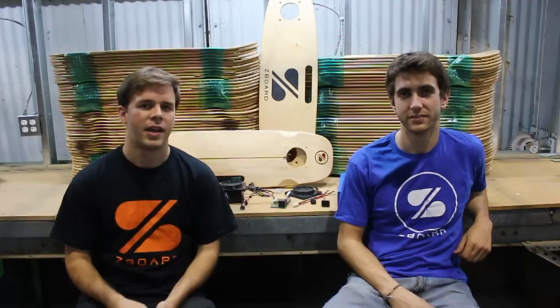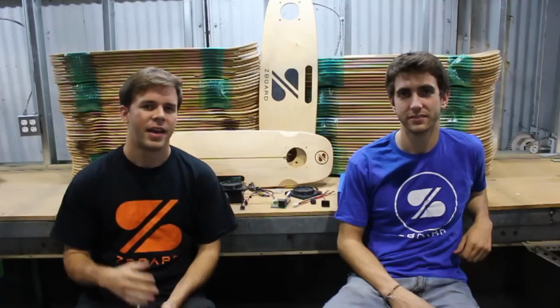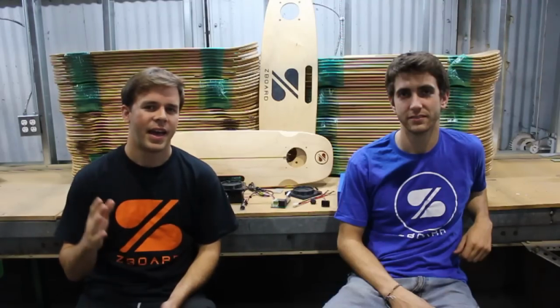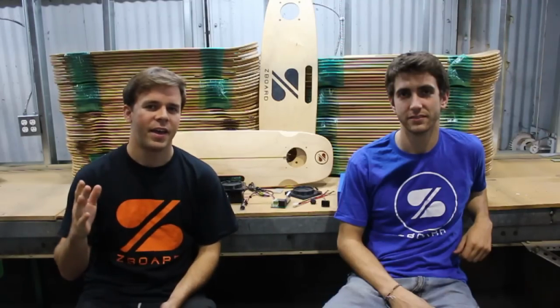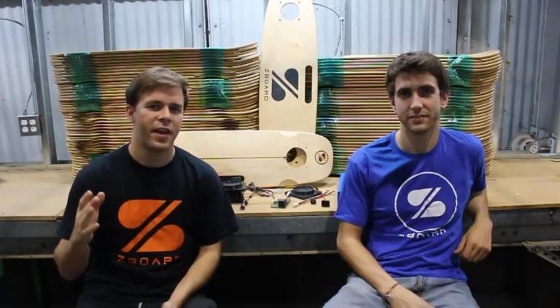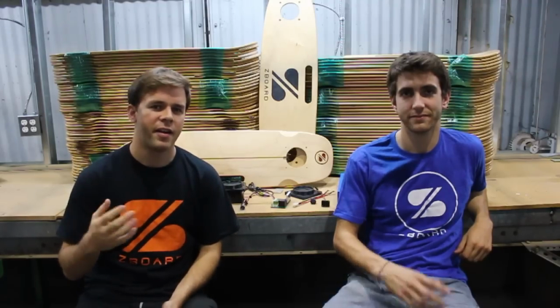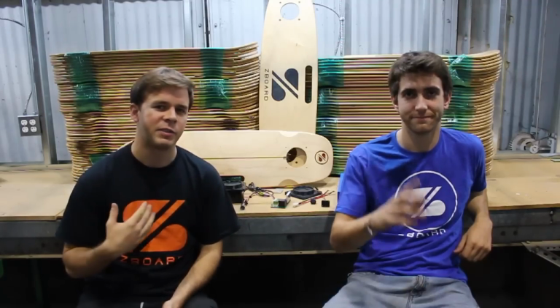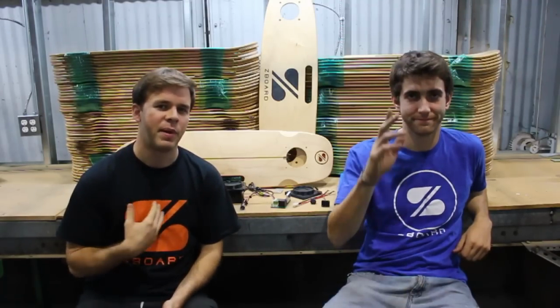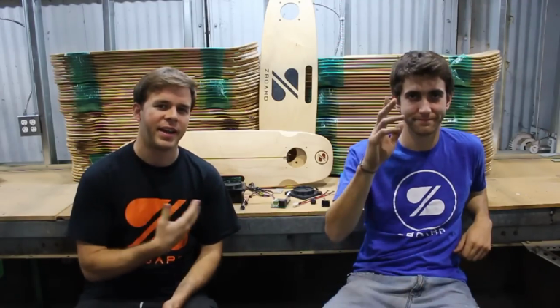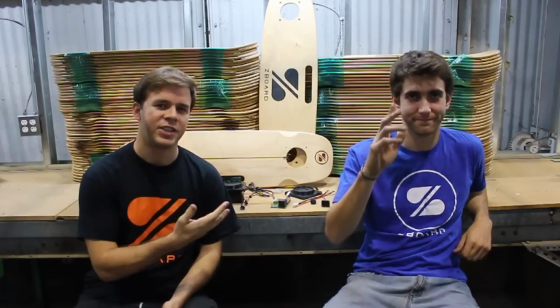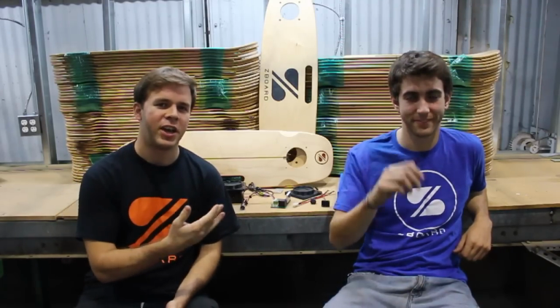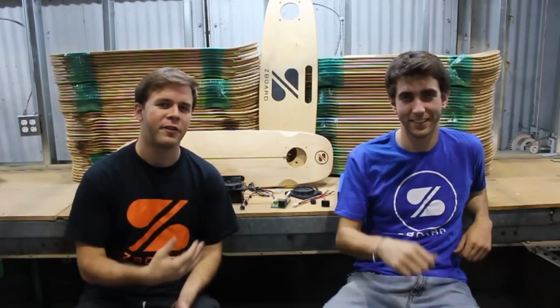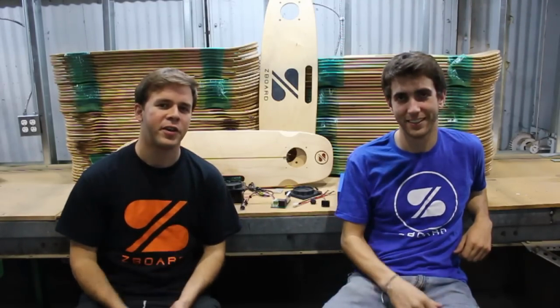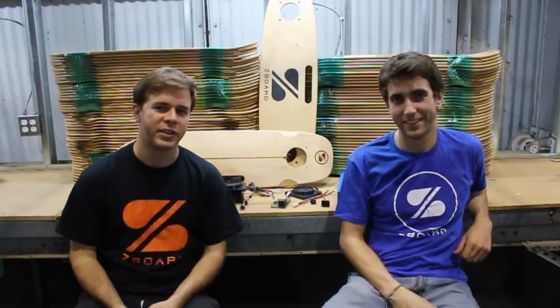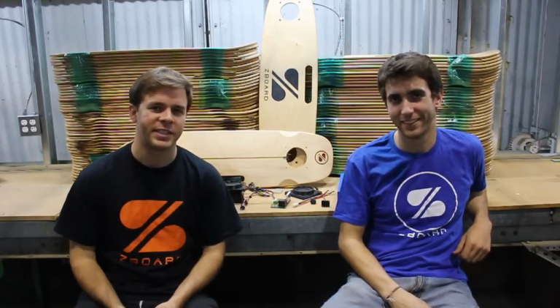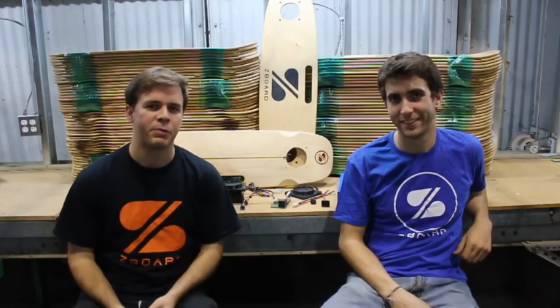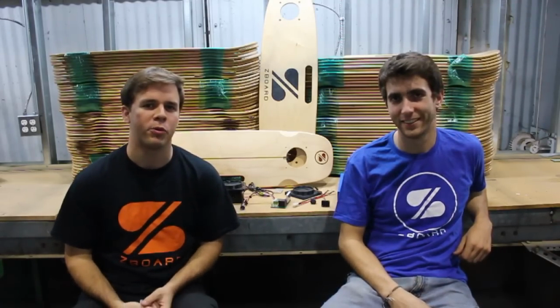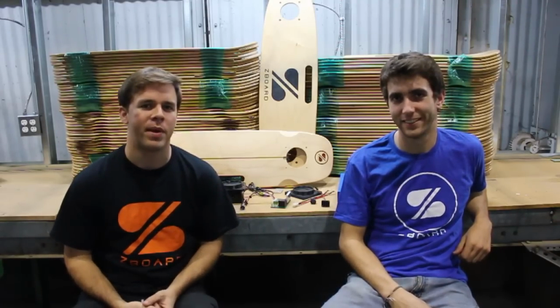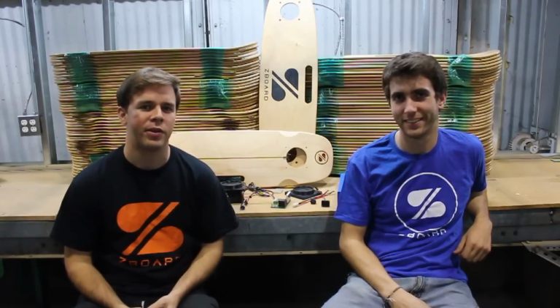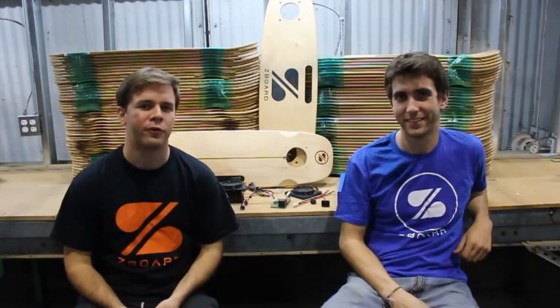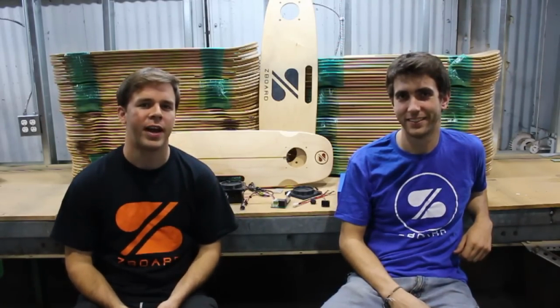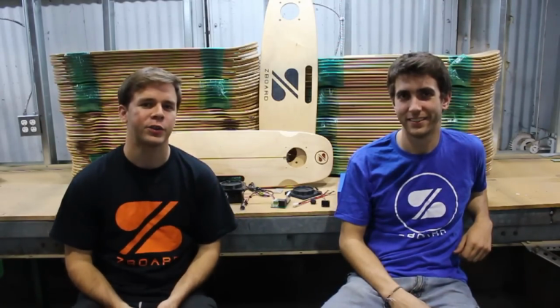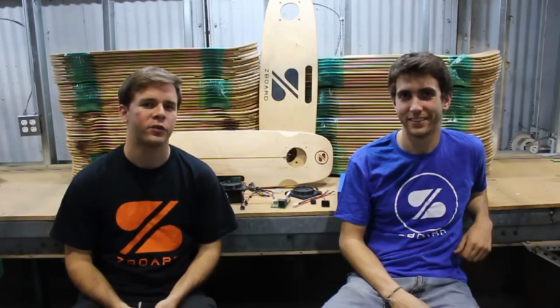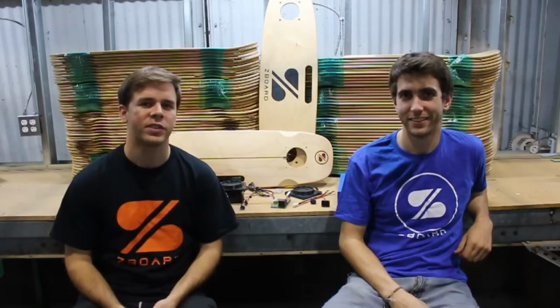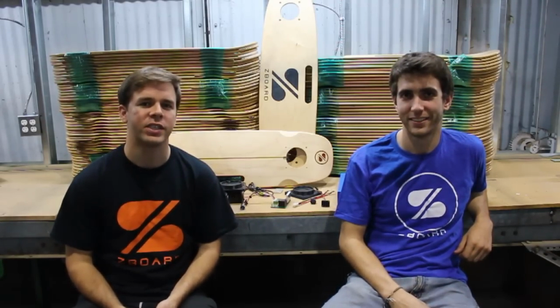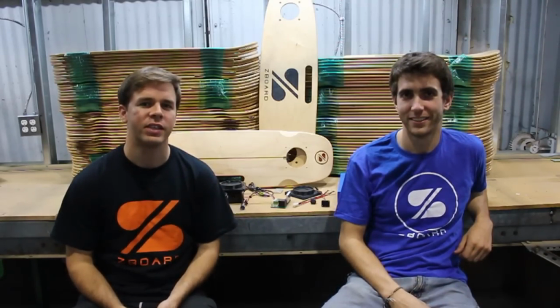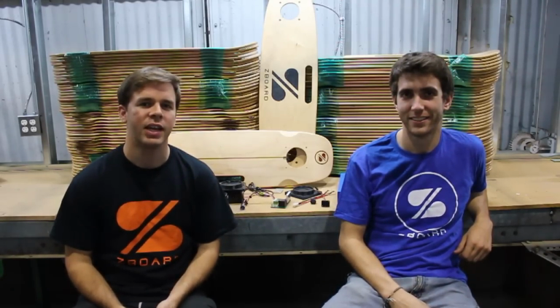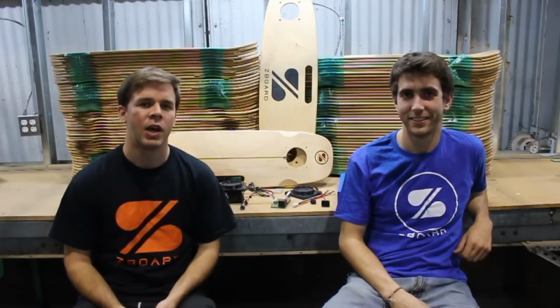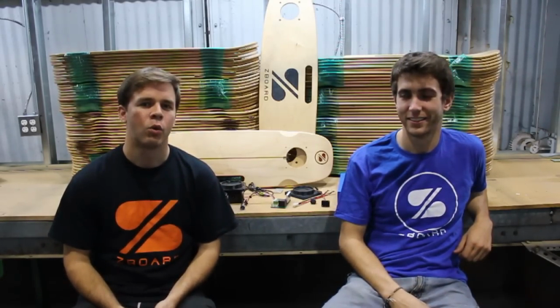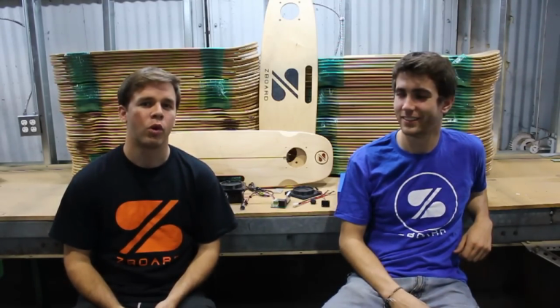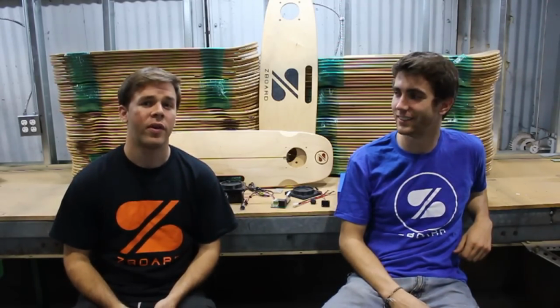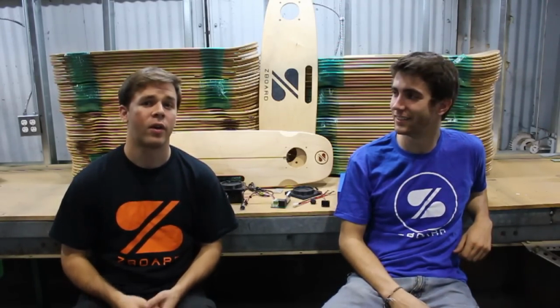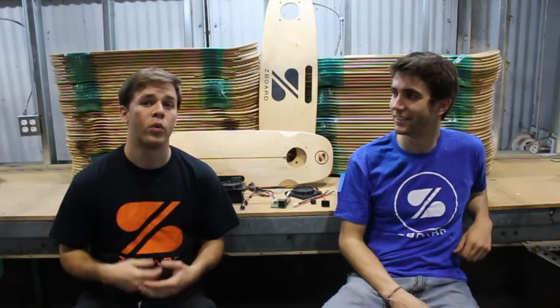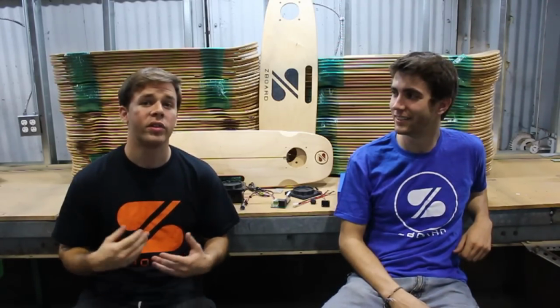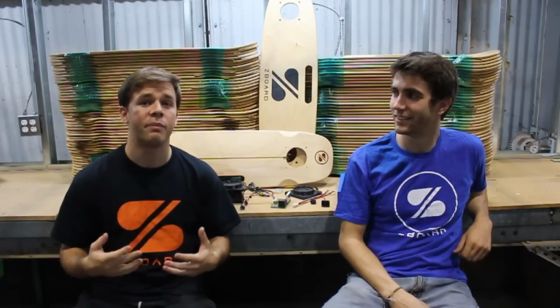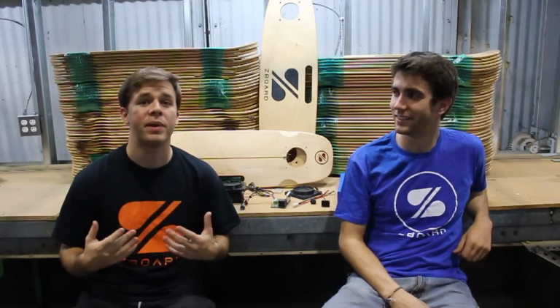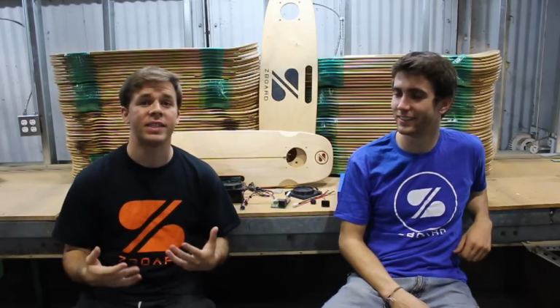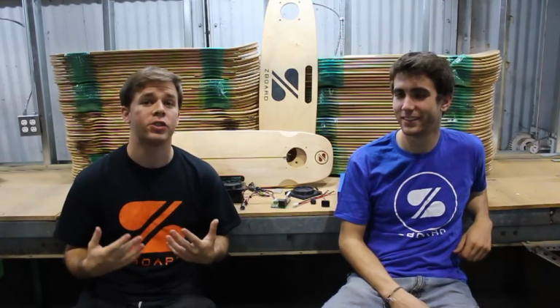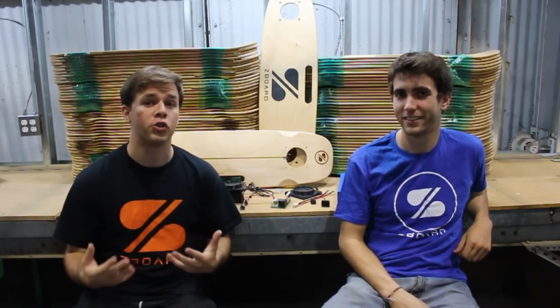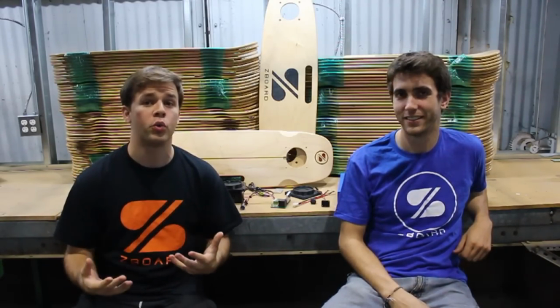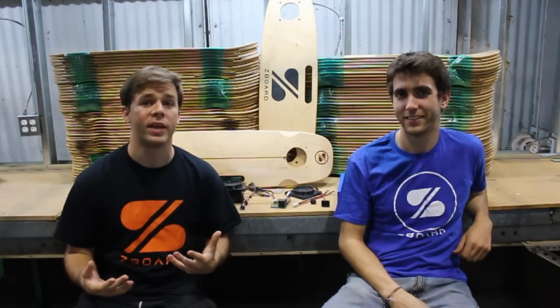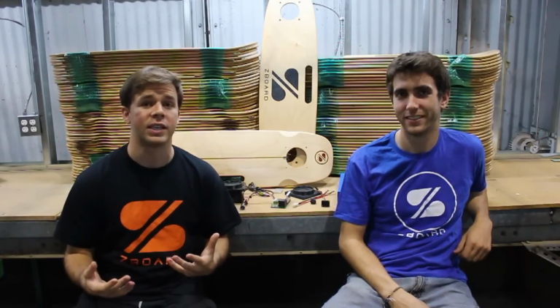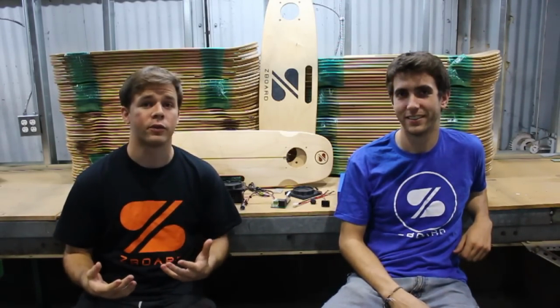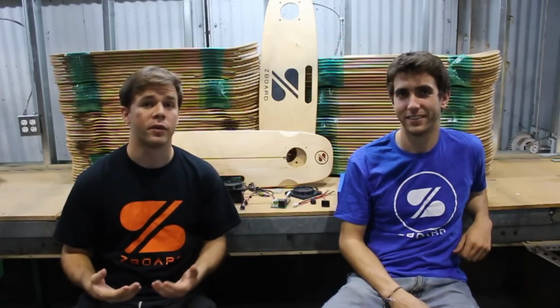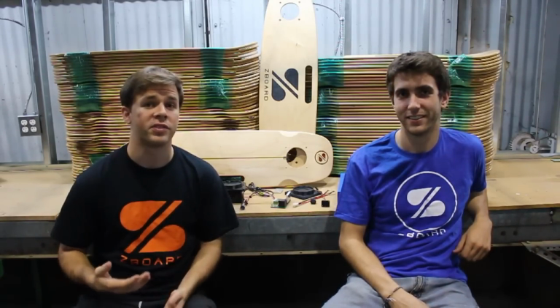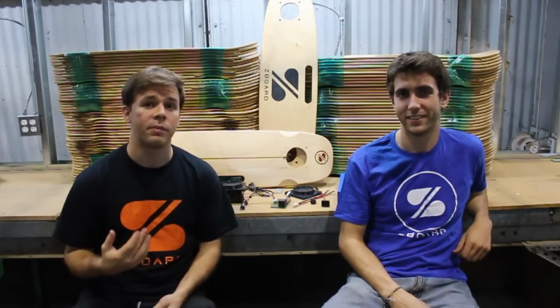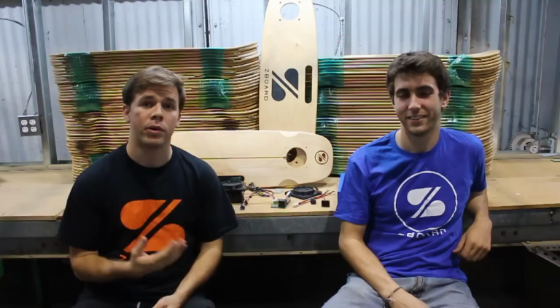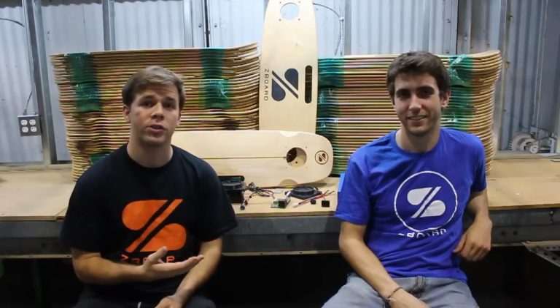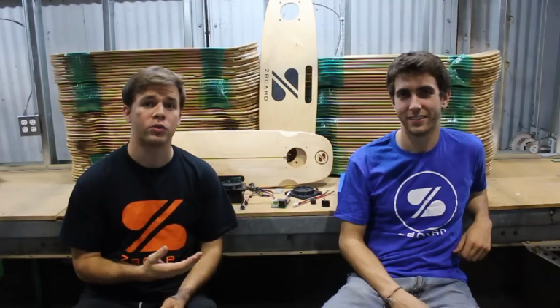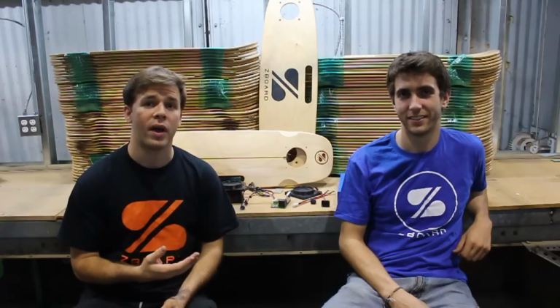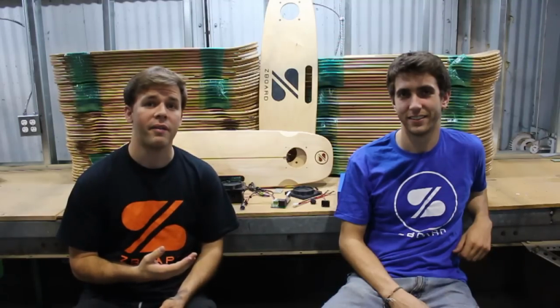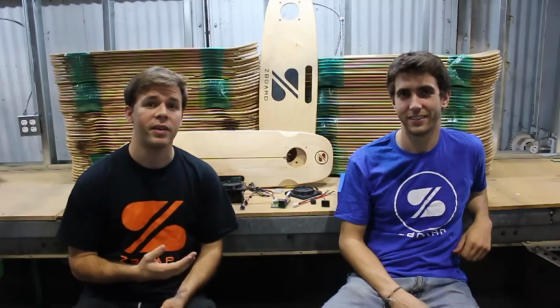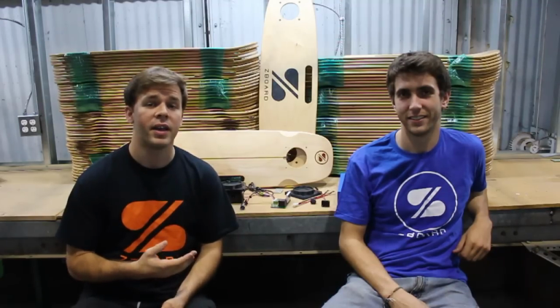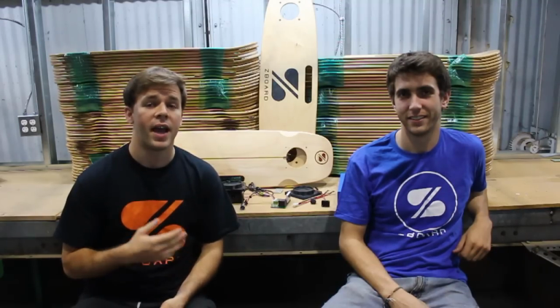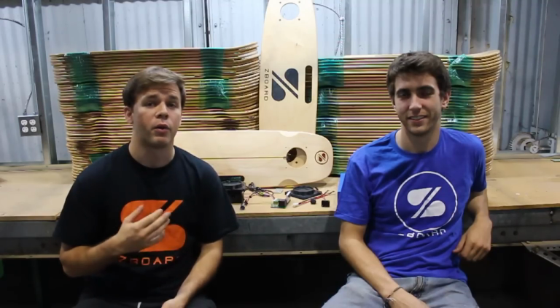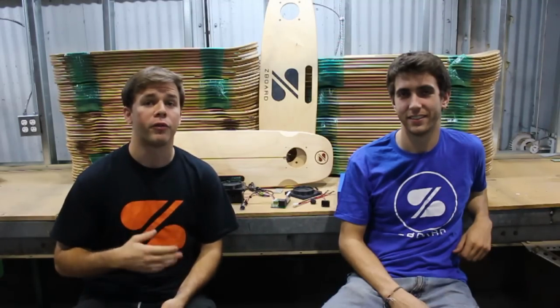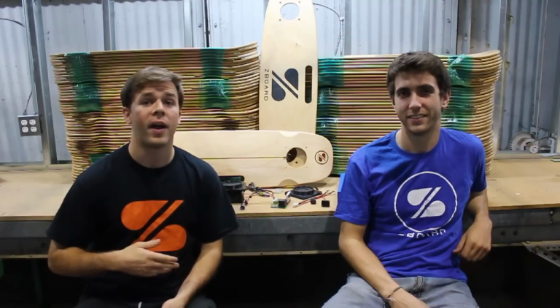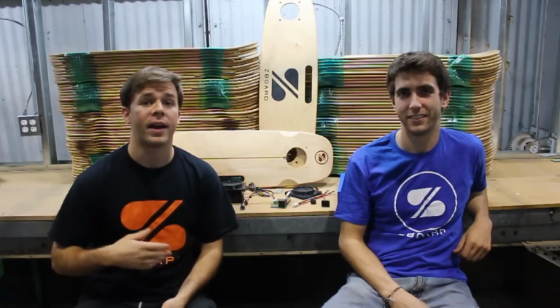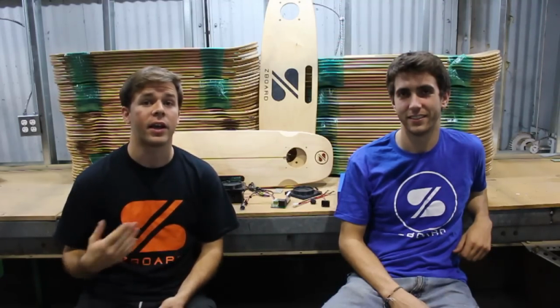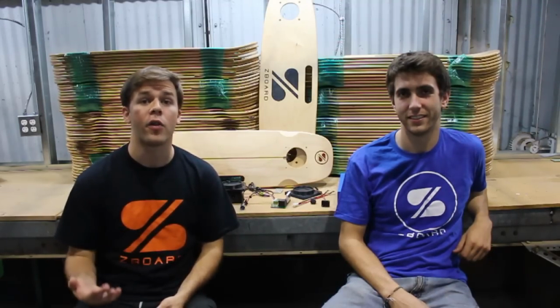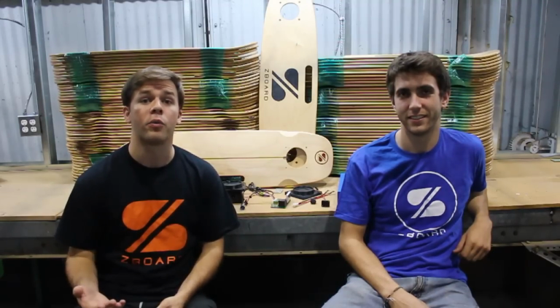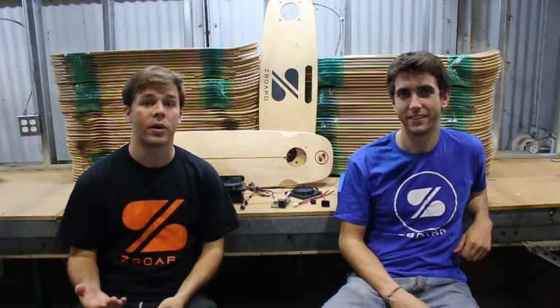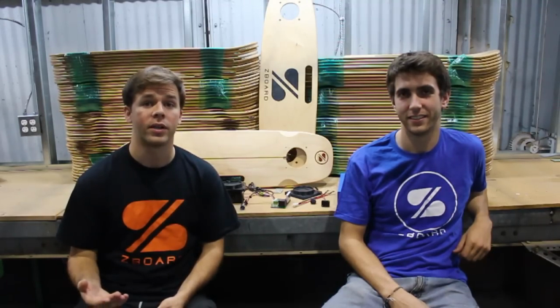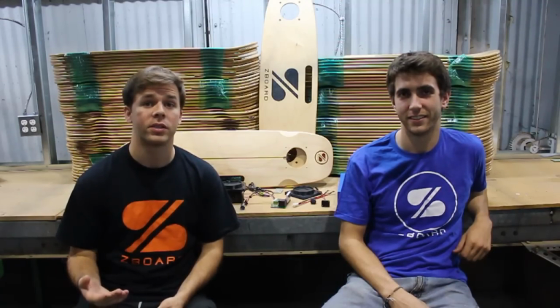Hey there, it's Ben and Jeff here at the Z-Board manufacturing facility, where we've had a really busy two weeks full of some parts arriving and refining other parts.